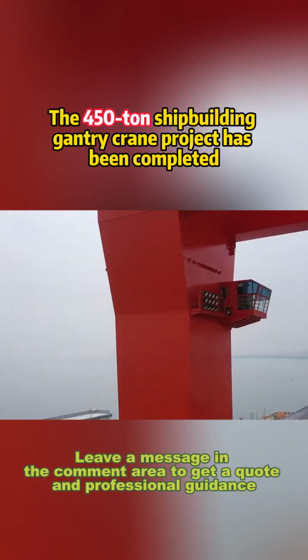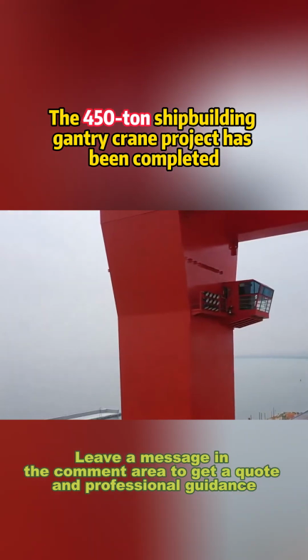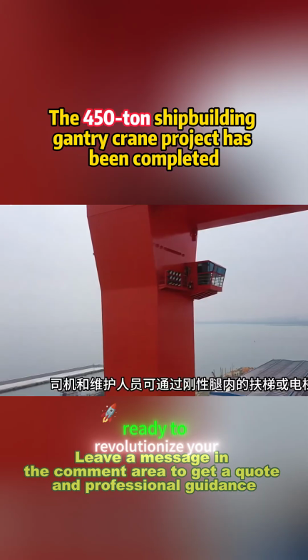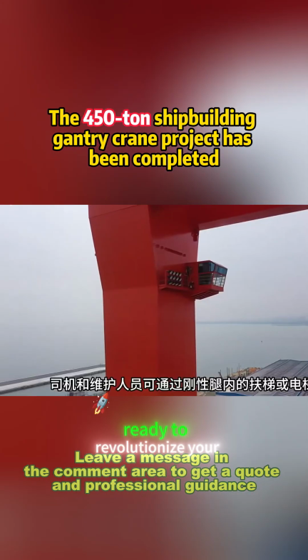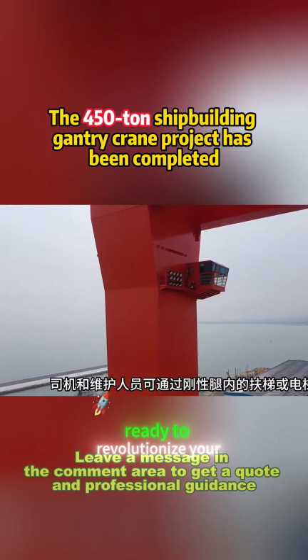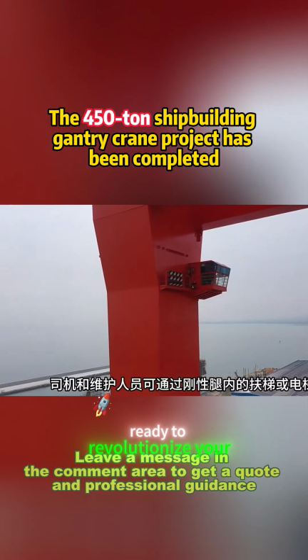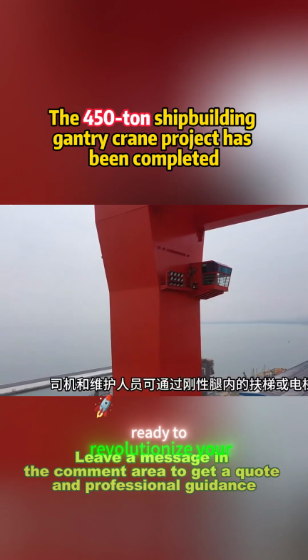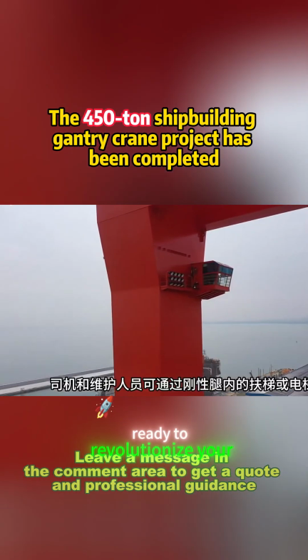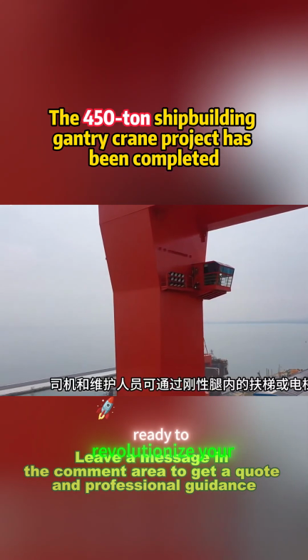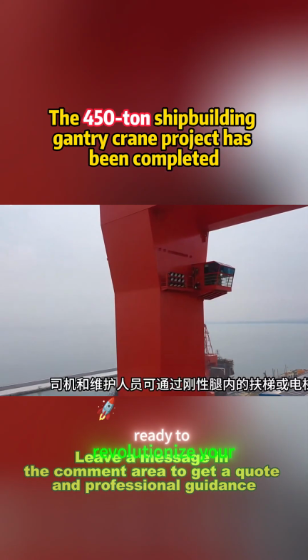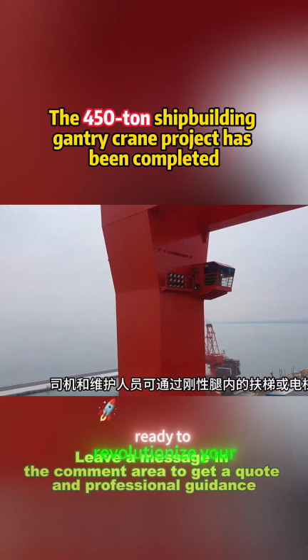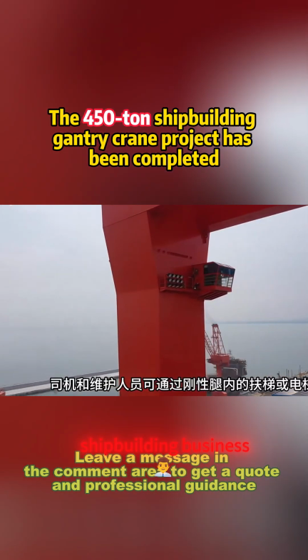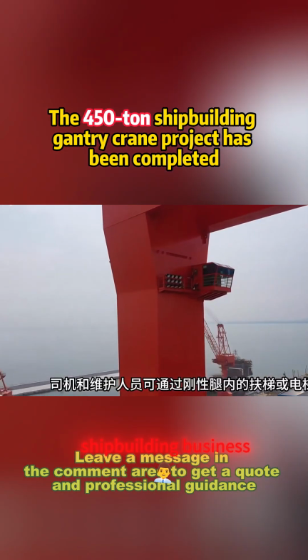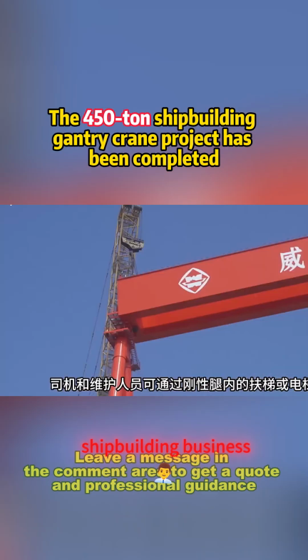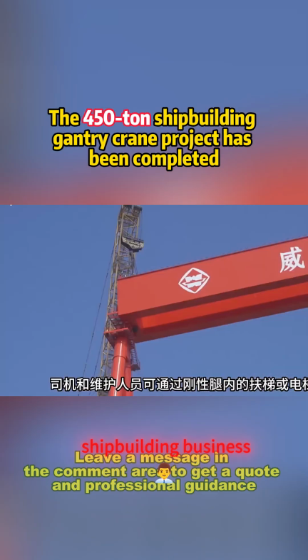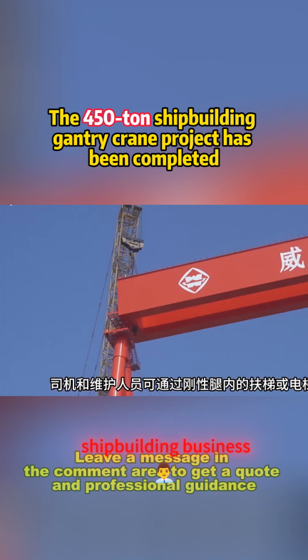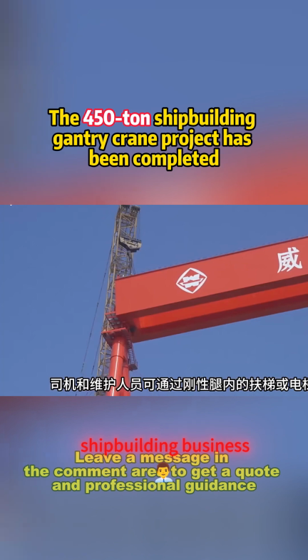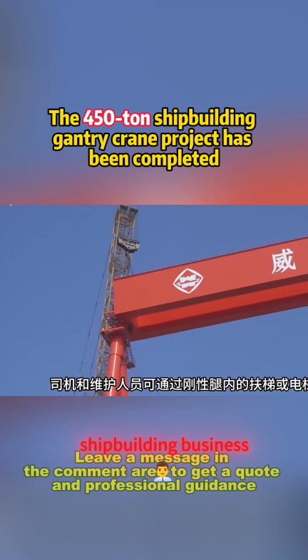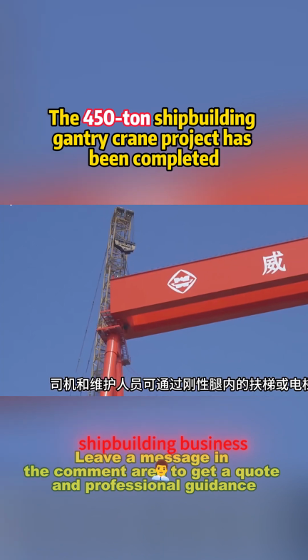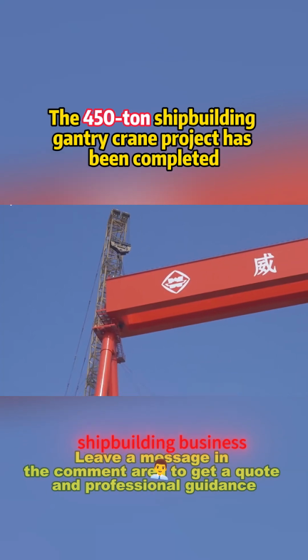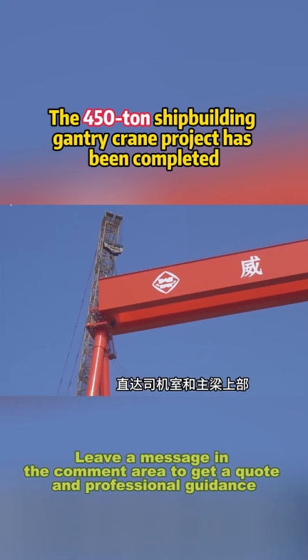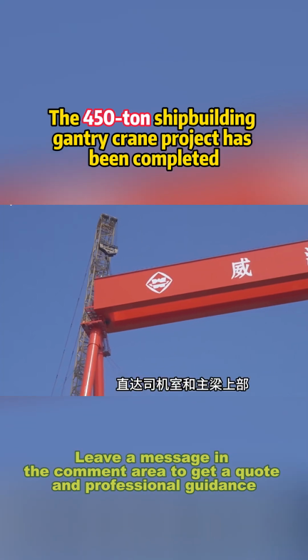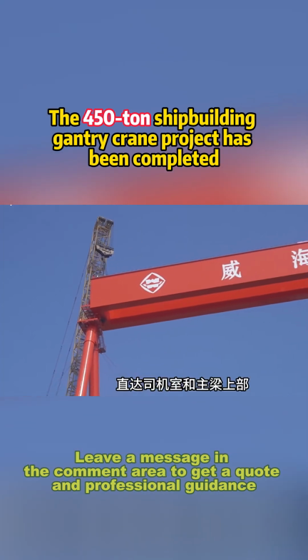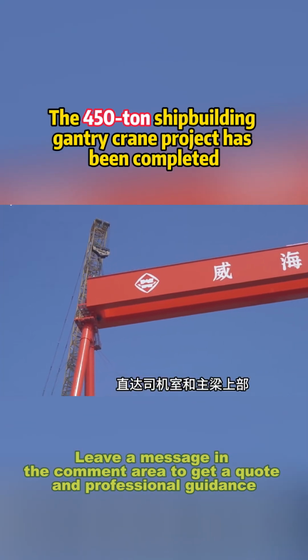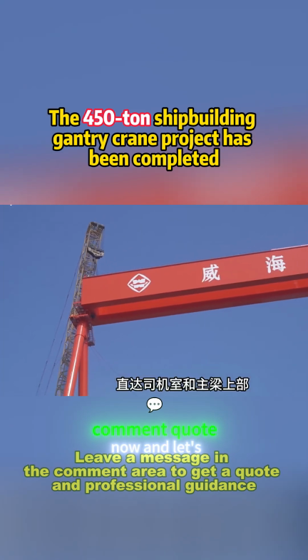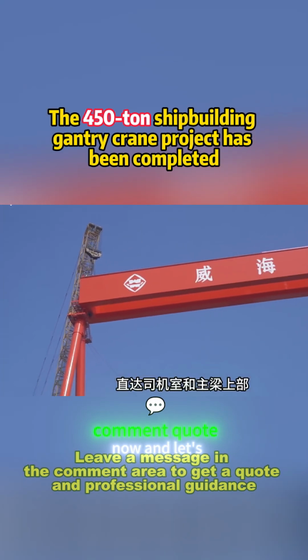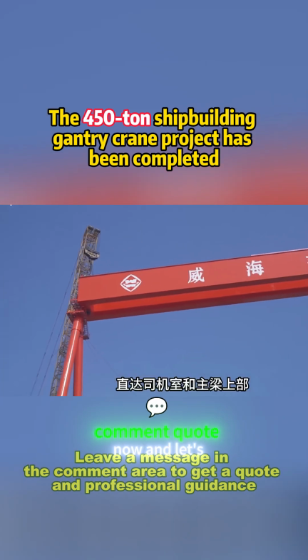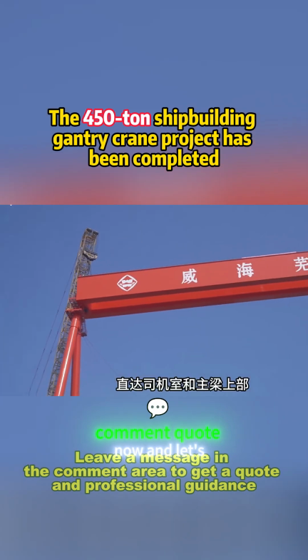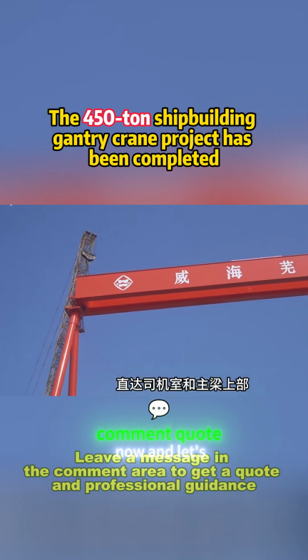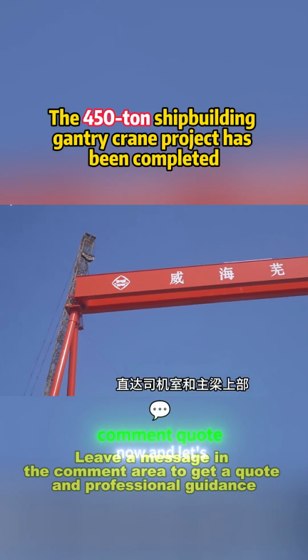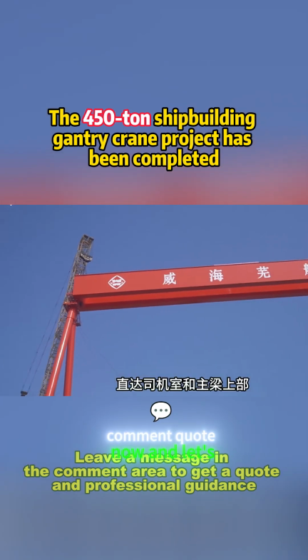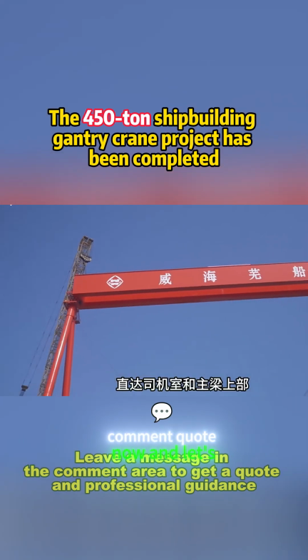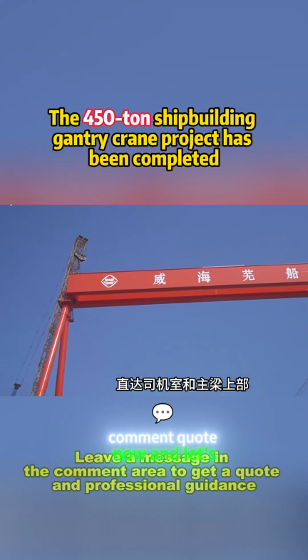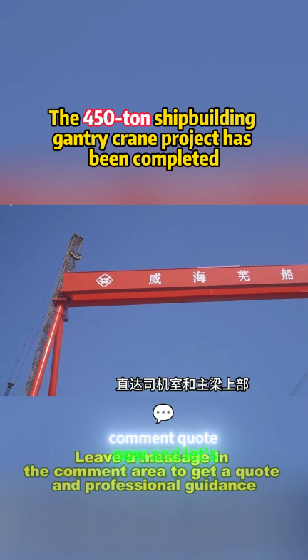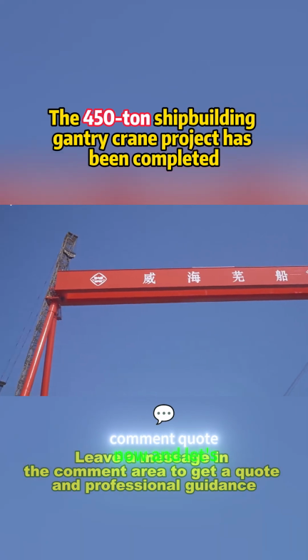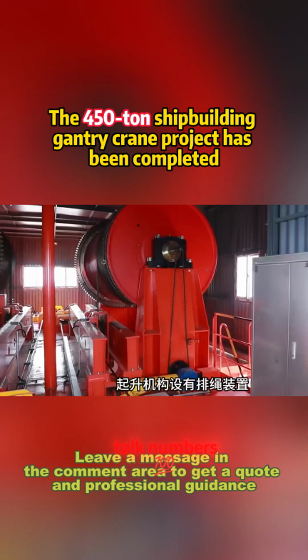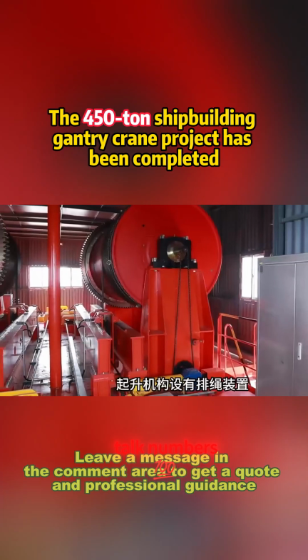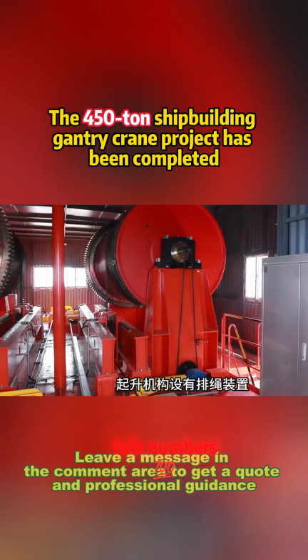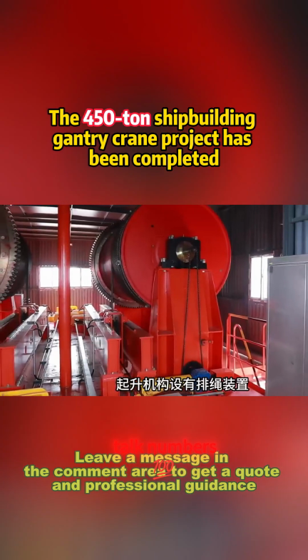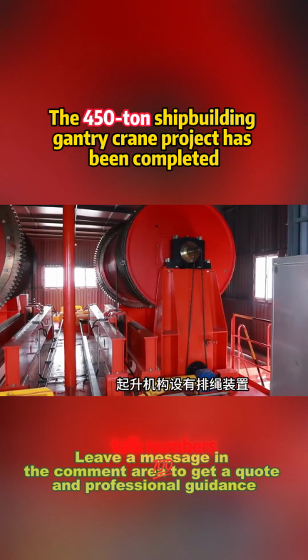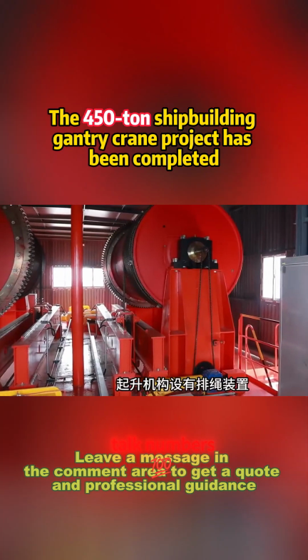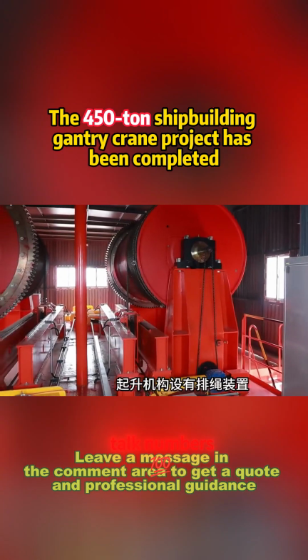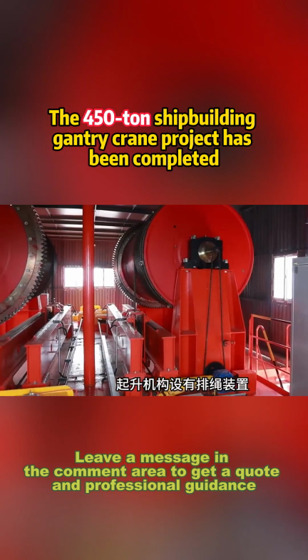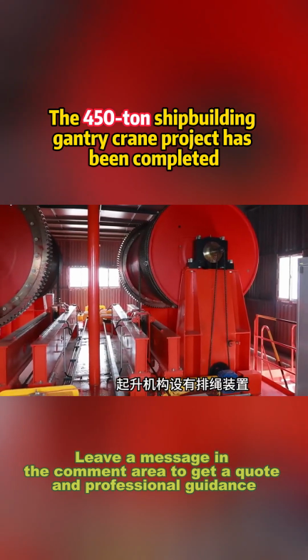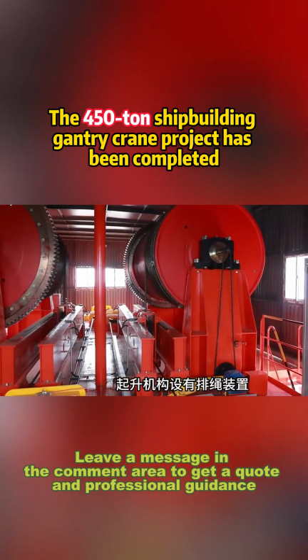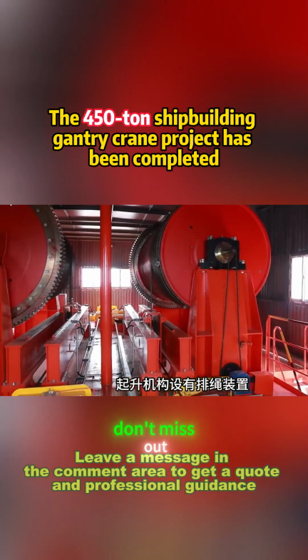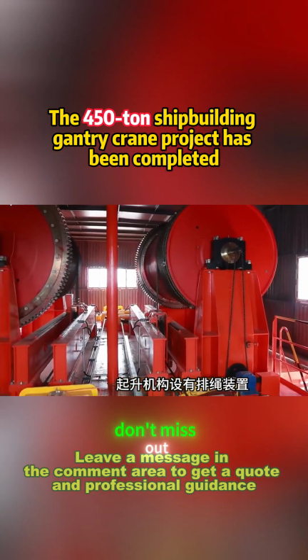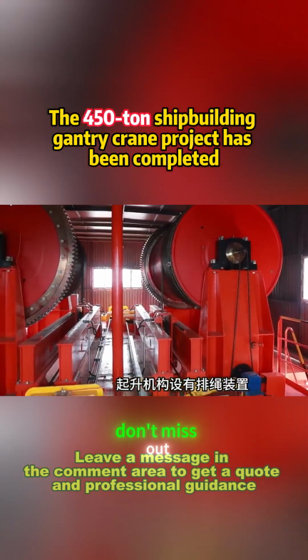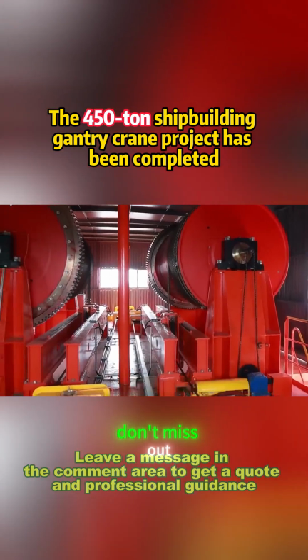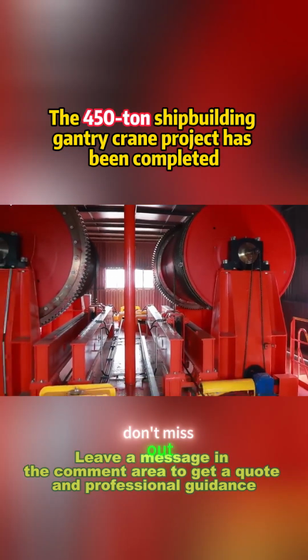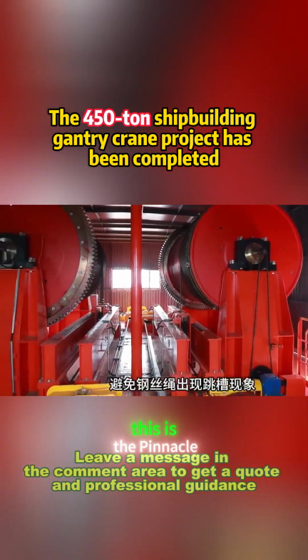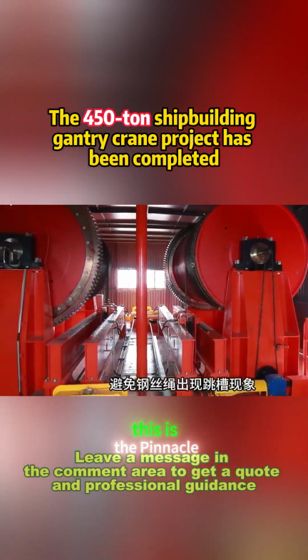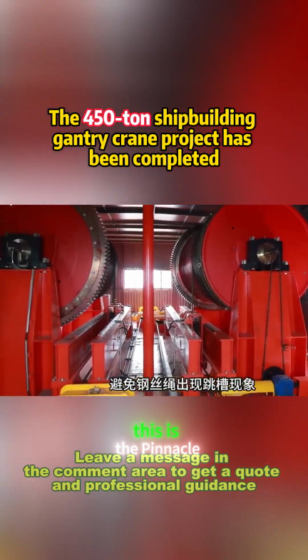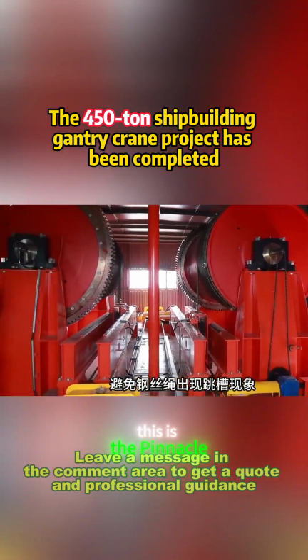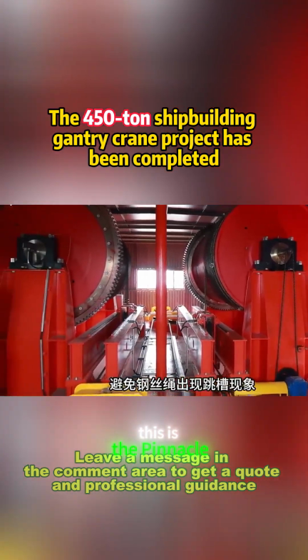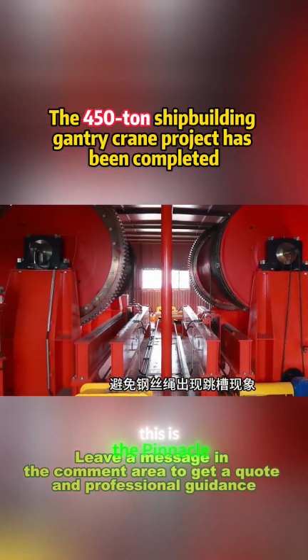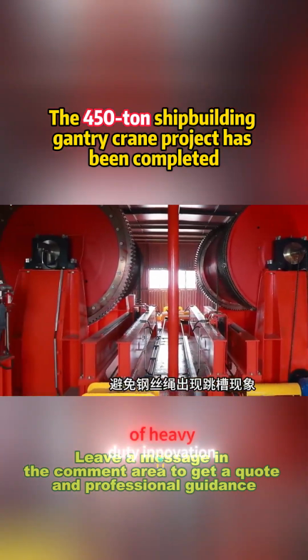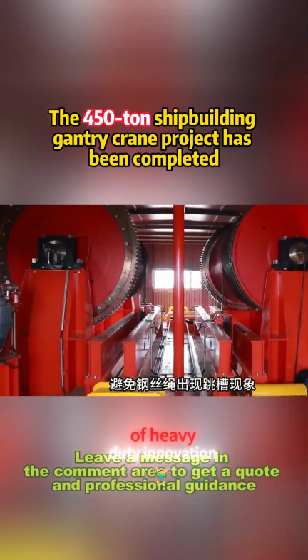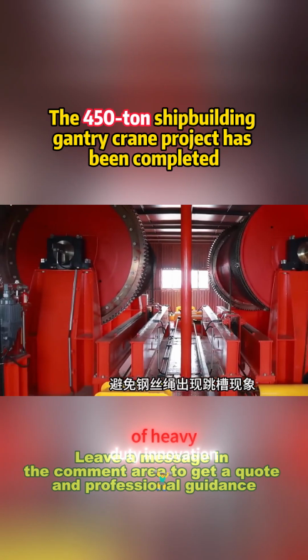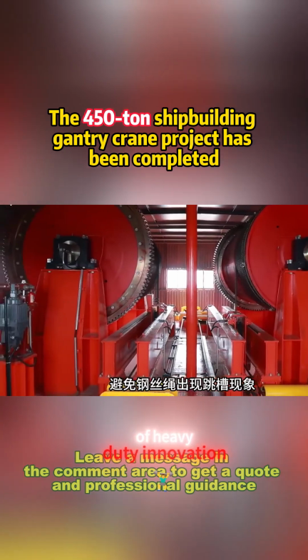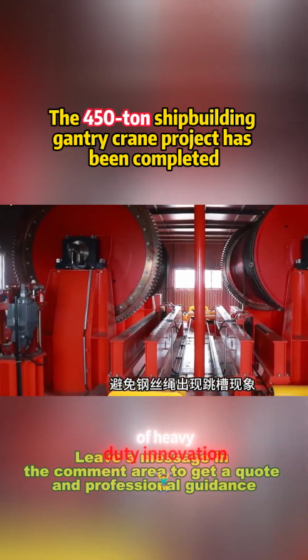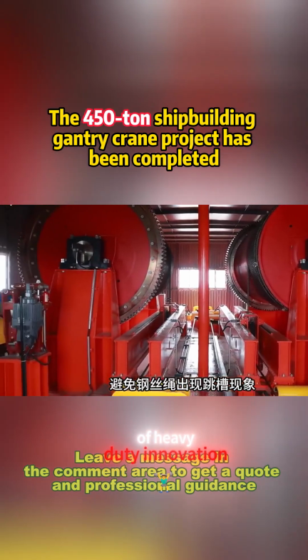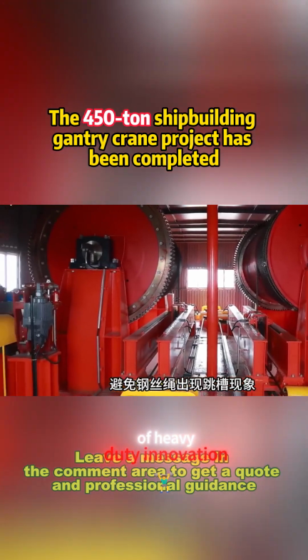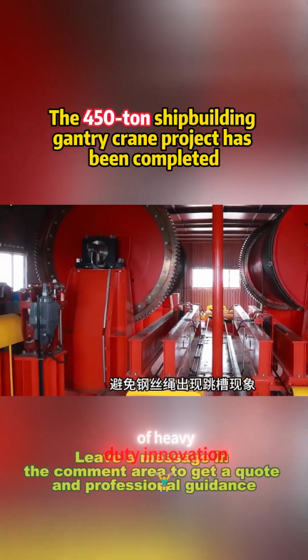Ready to revolutionize your shipbuilding business? Comment for a quote now and let's talk numbers. Don't miss out — this is the pinnacle of heavy-duty innovation.